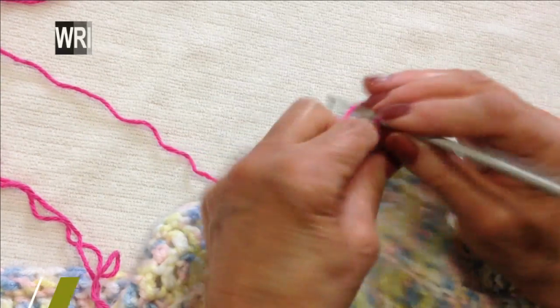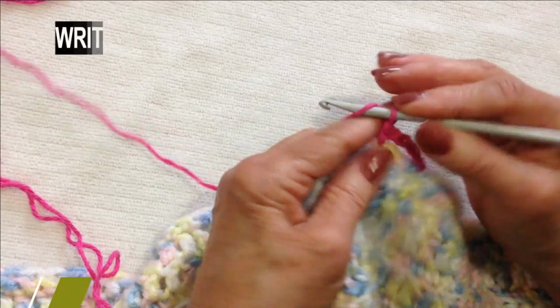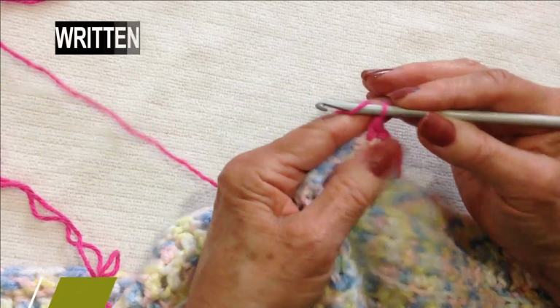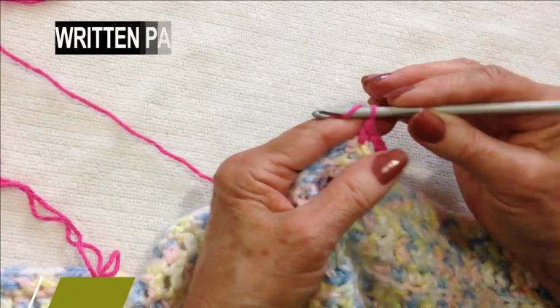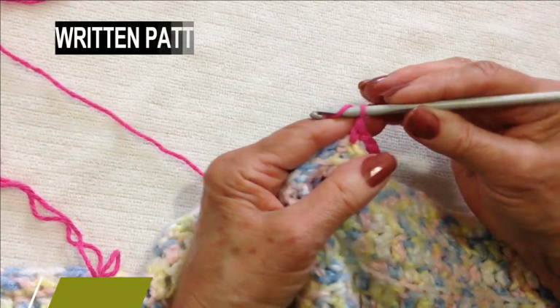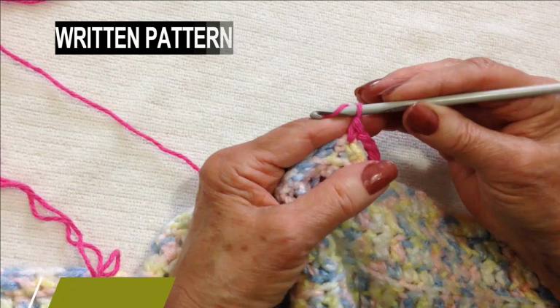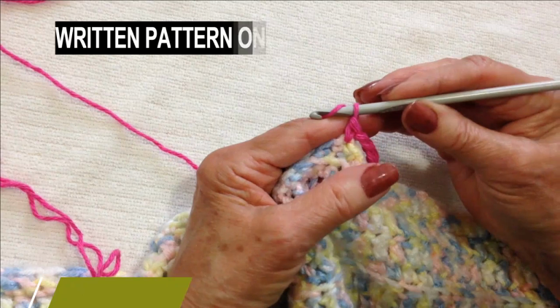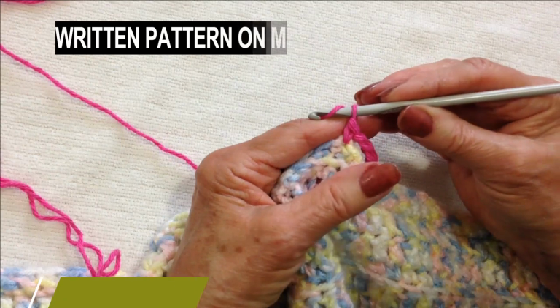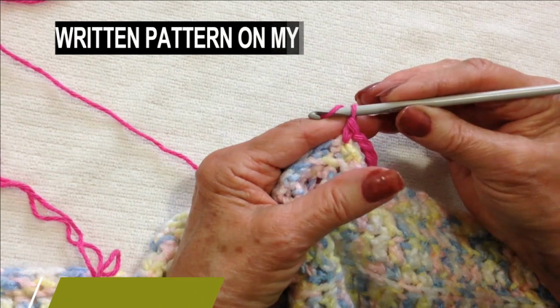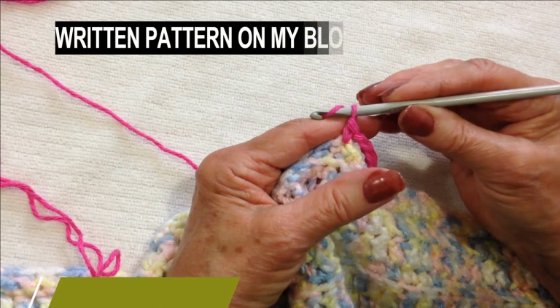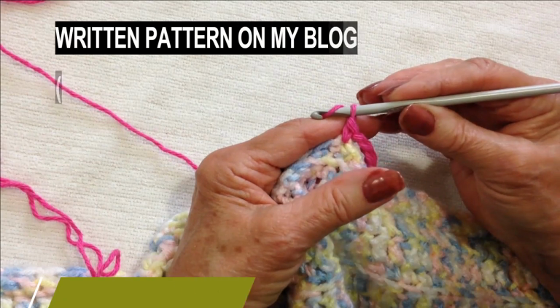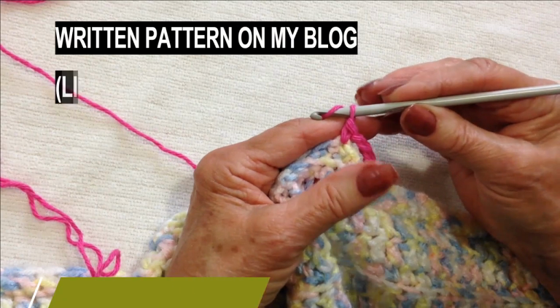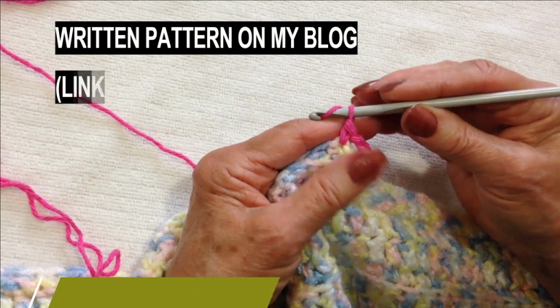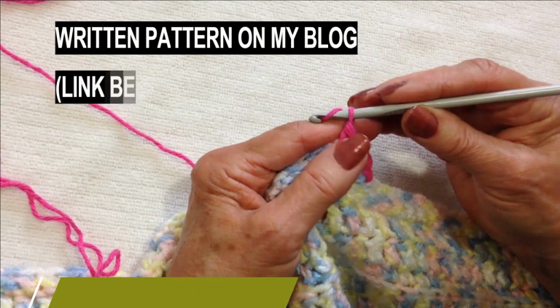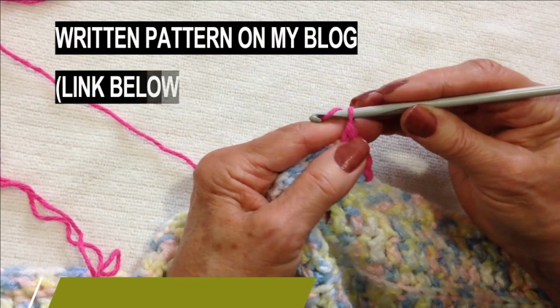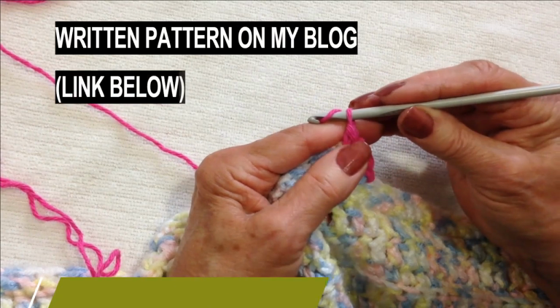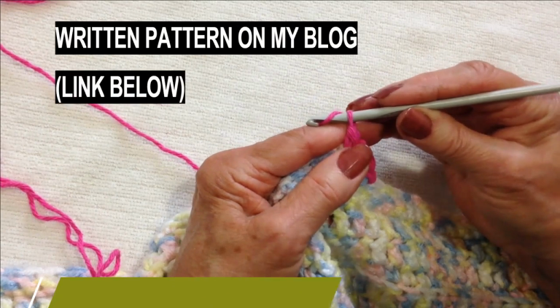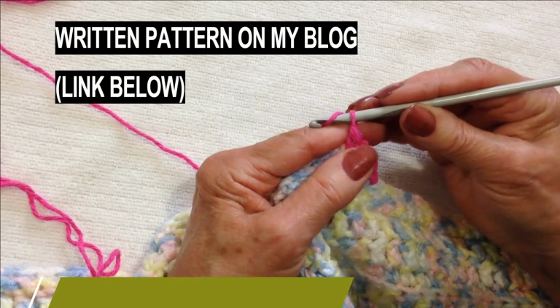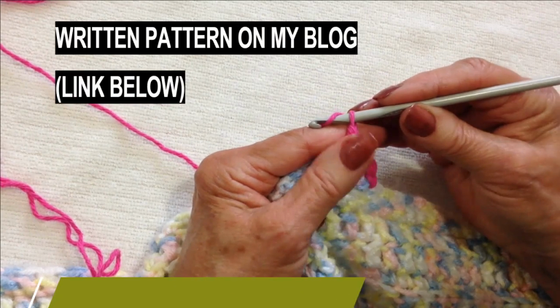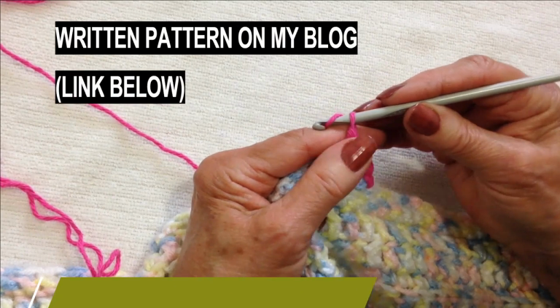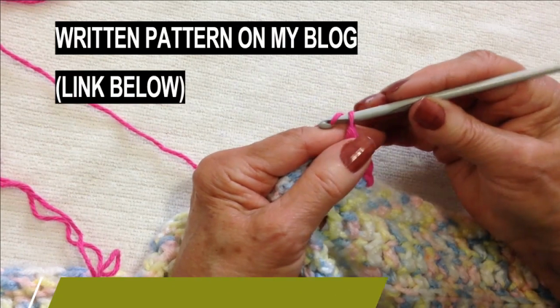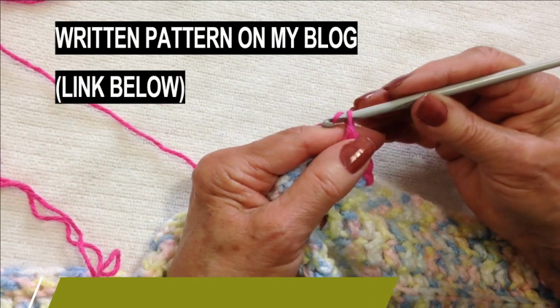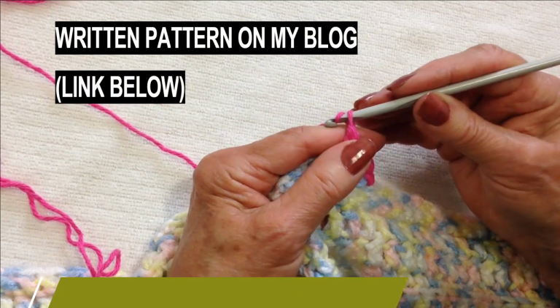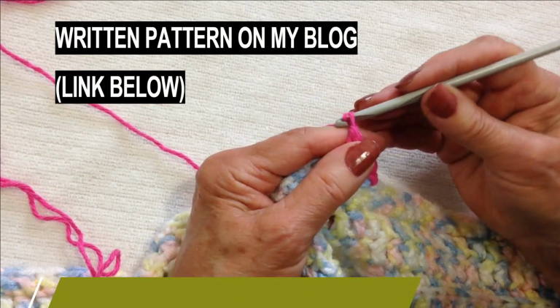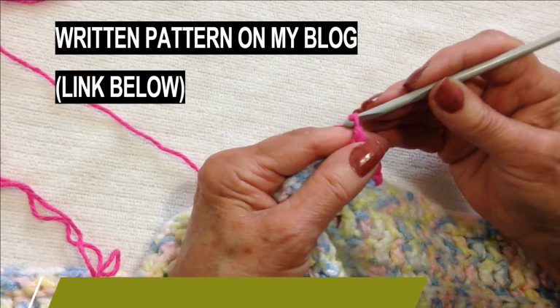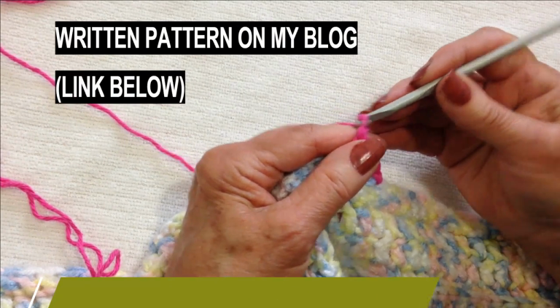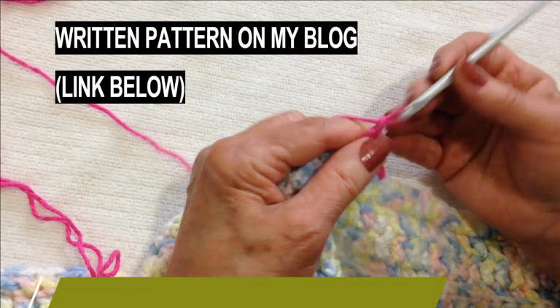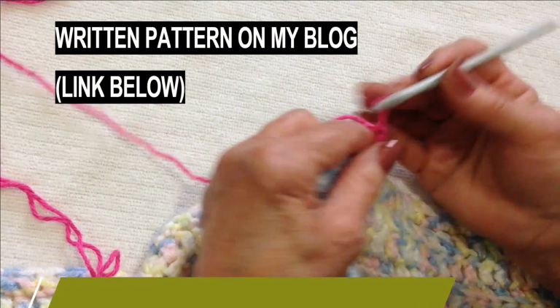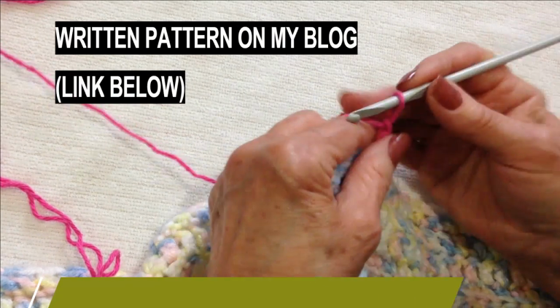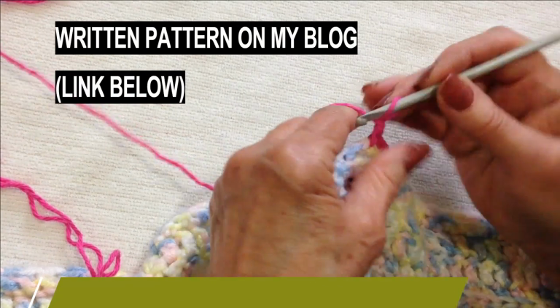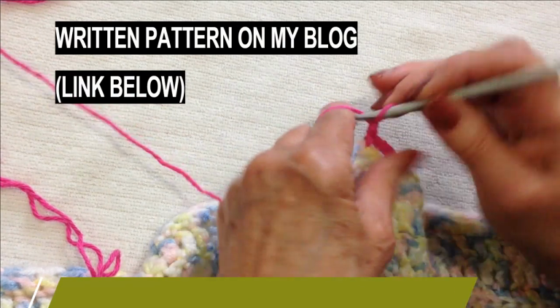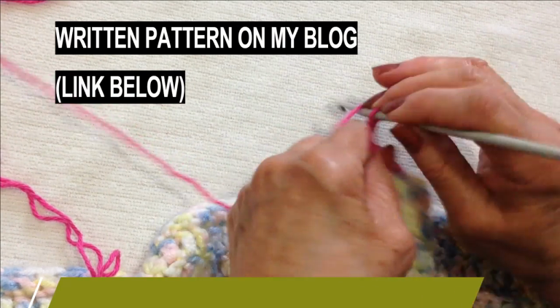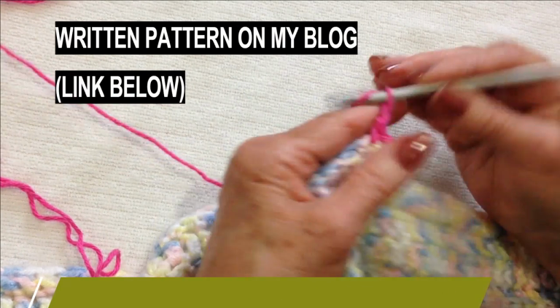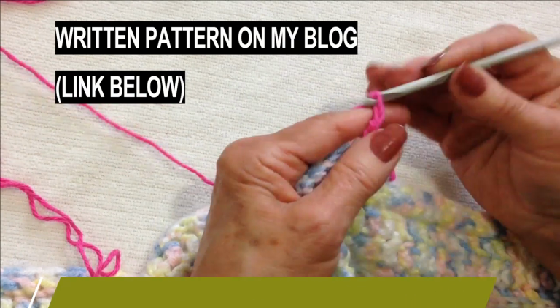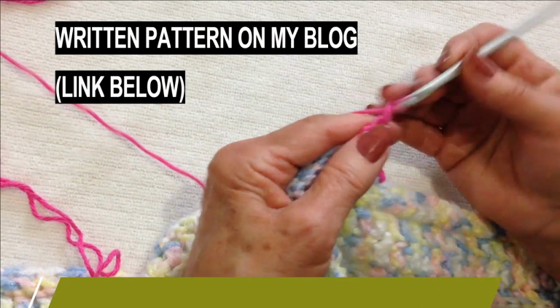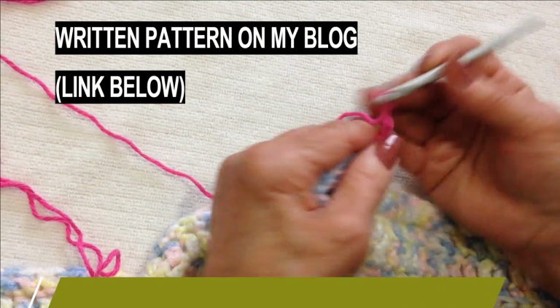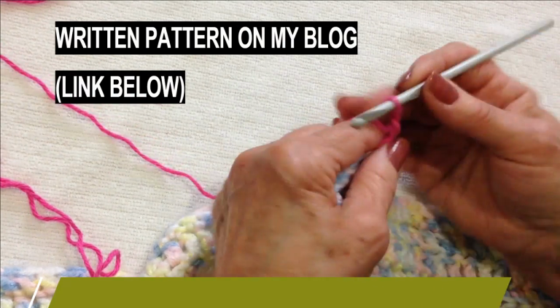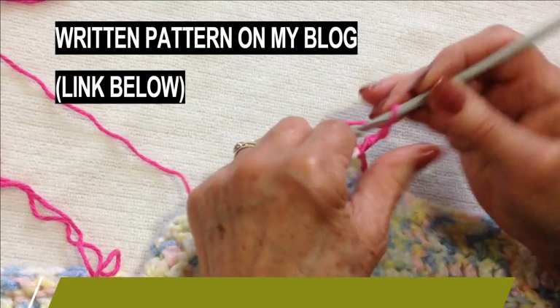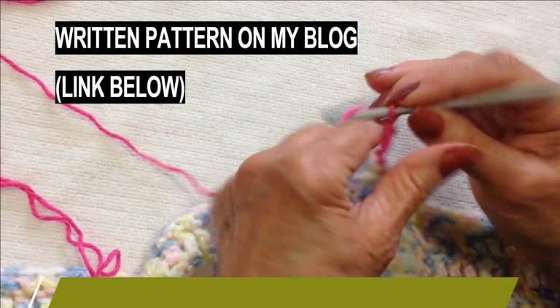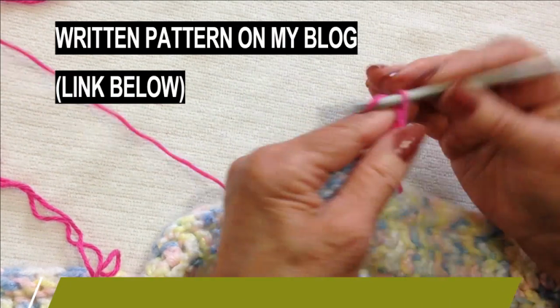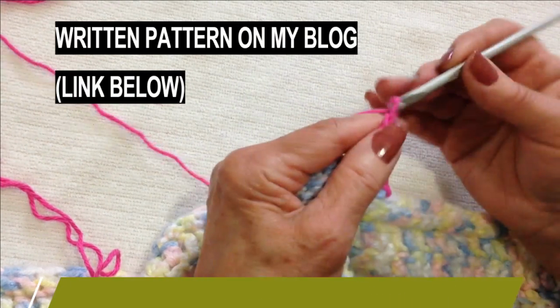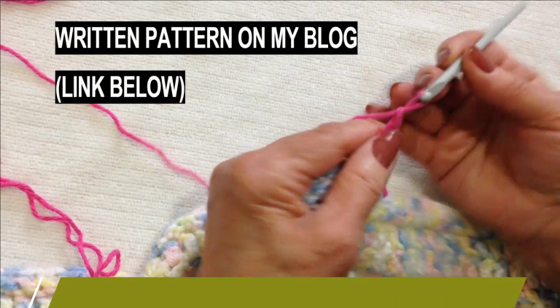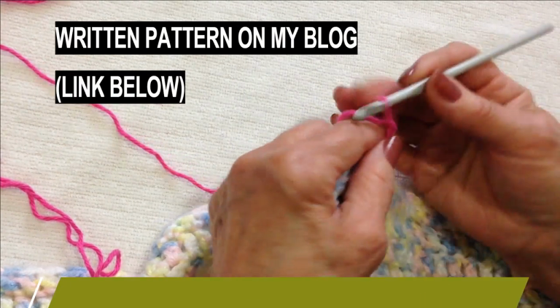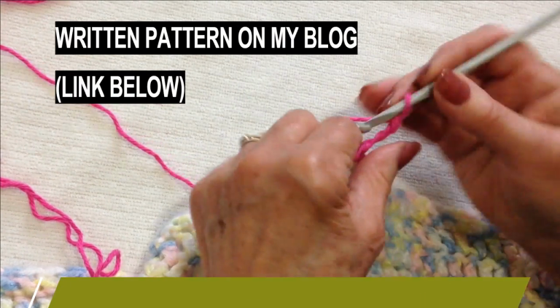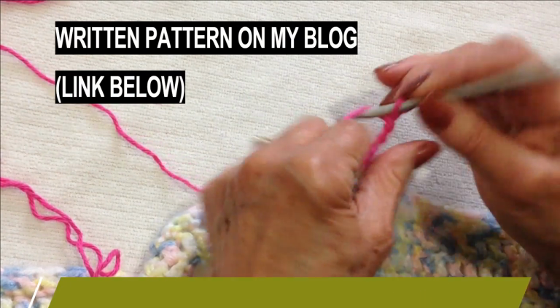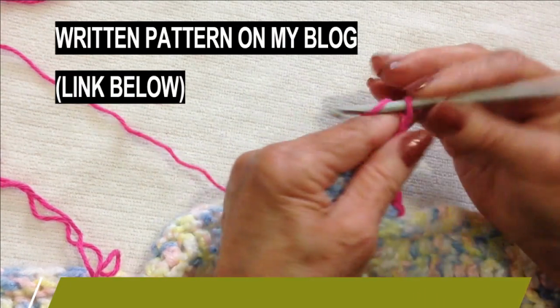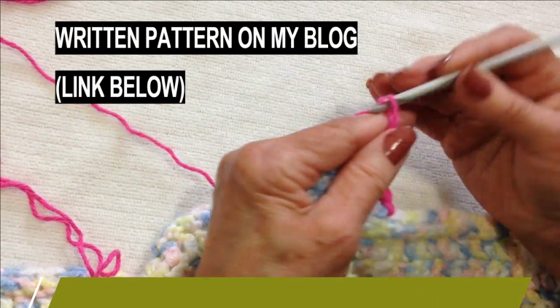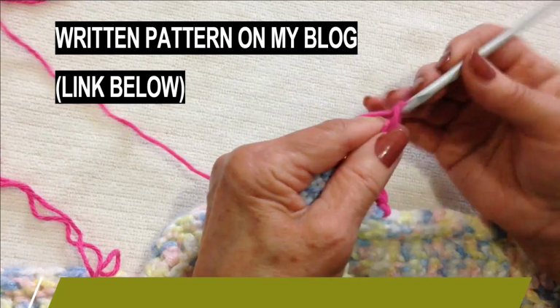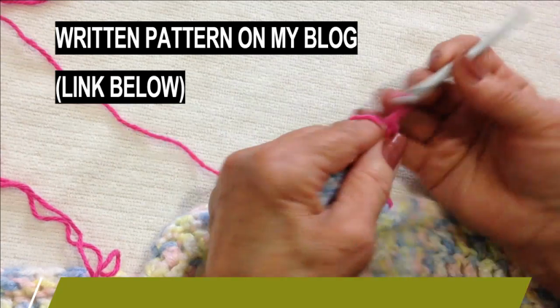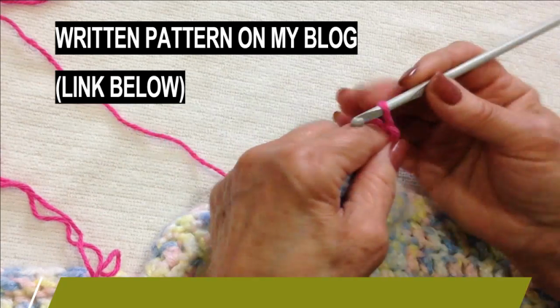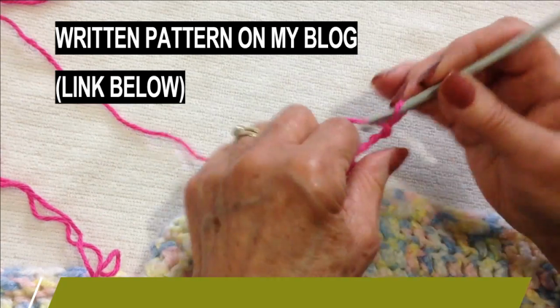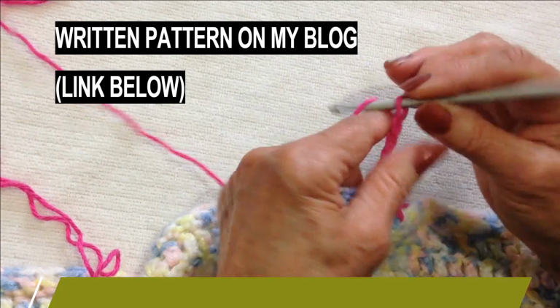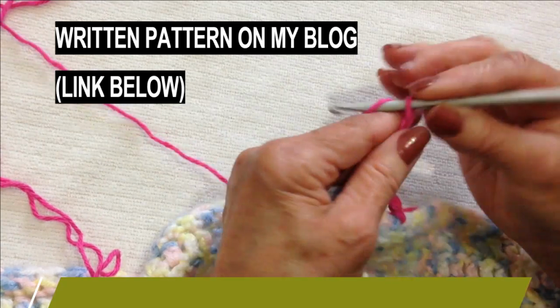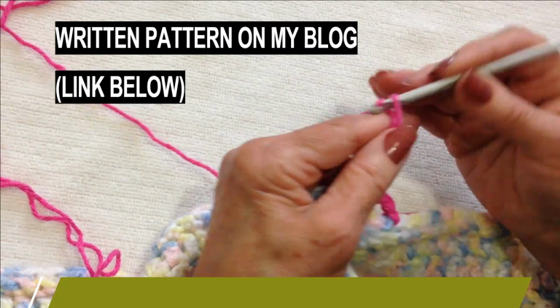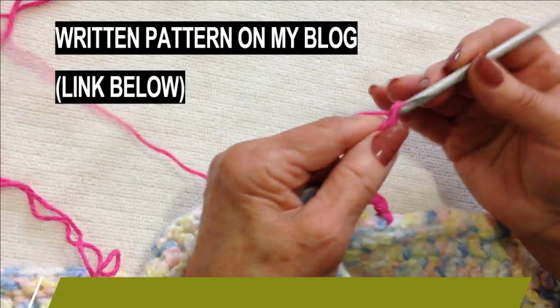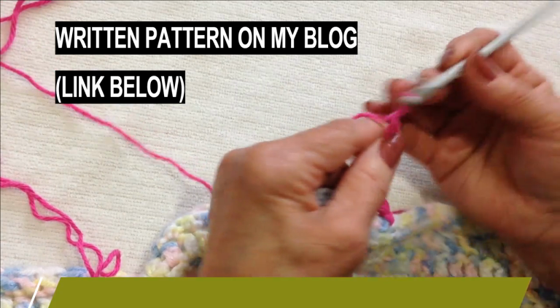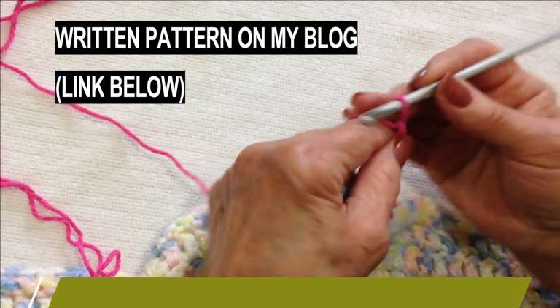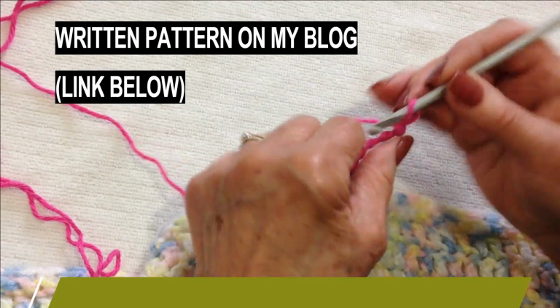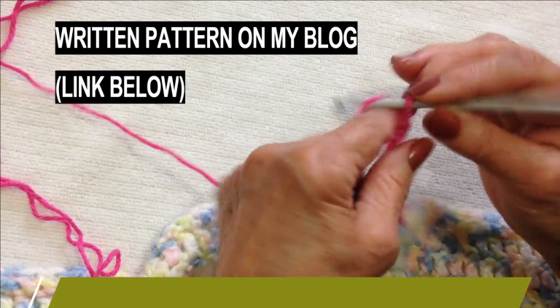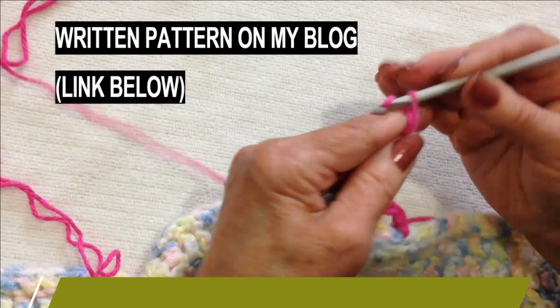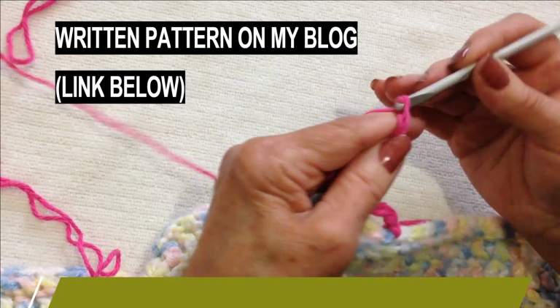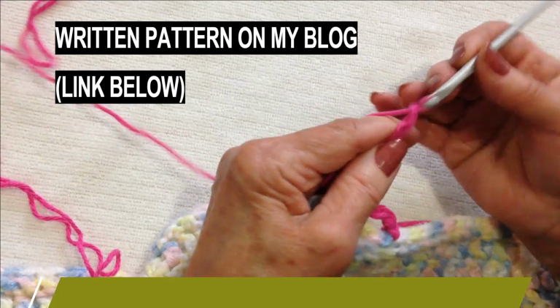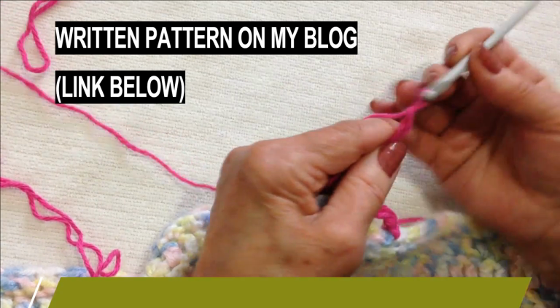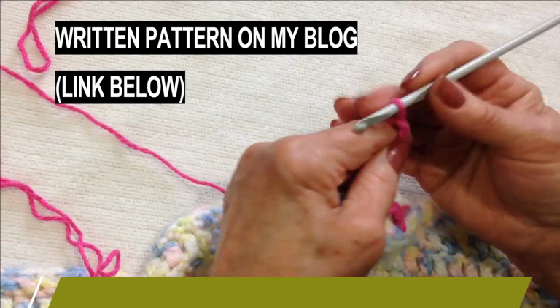Now I'm going to start my first heart and I'm going to chain six: one, two, three, four, five, six.